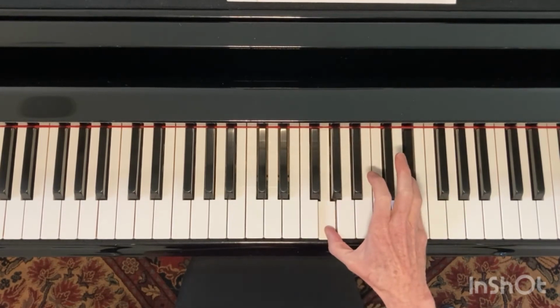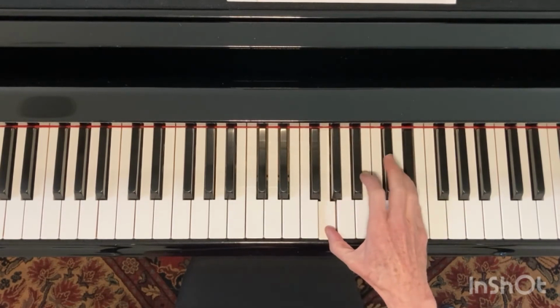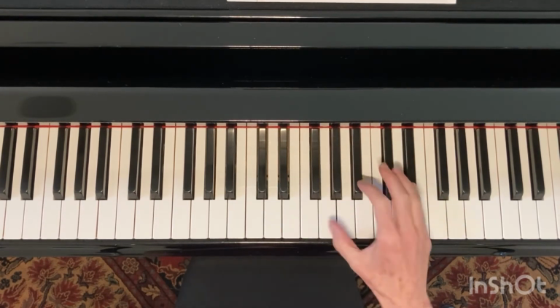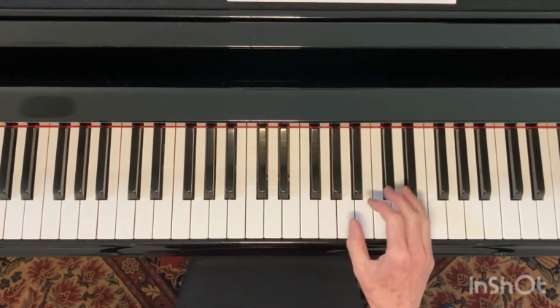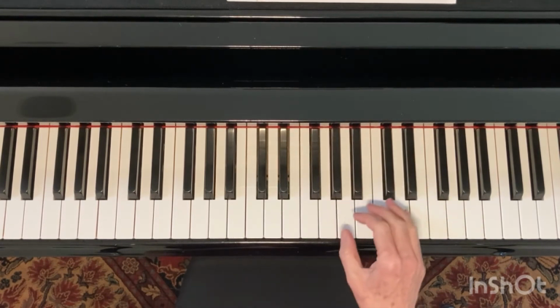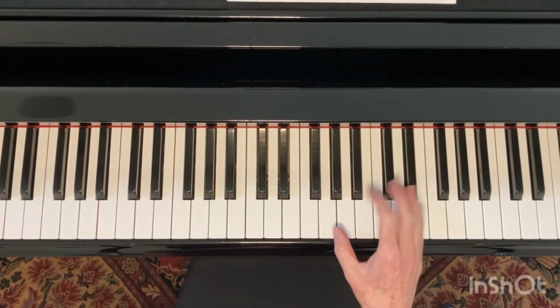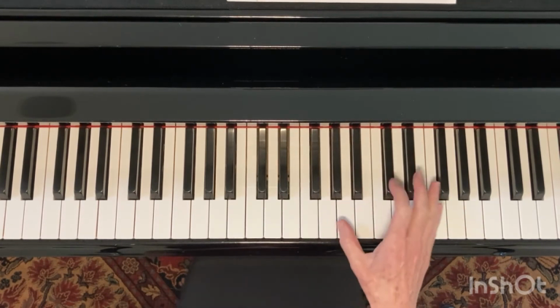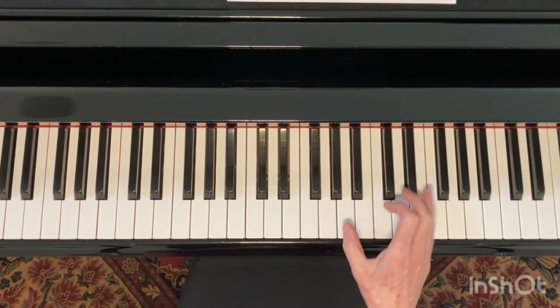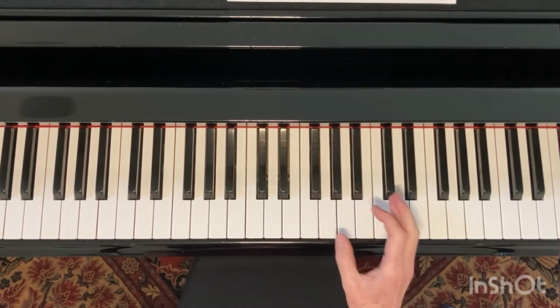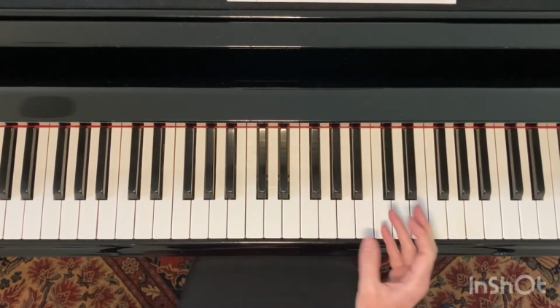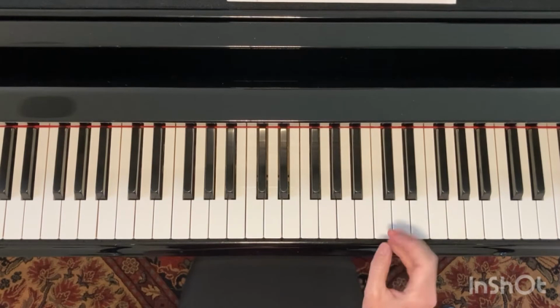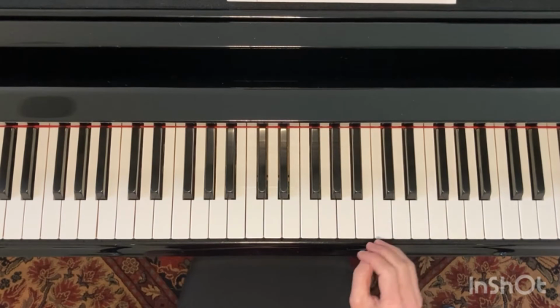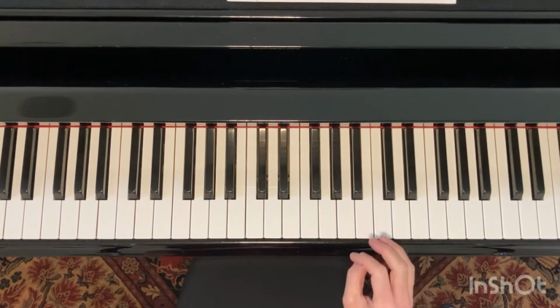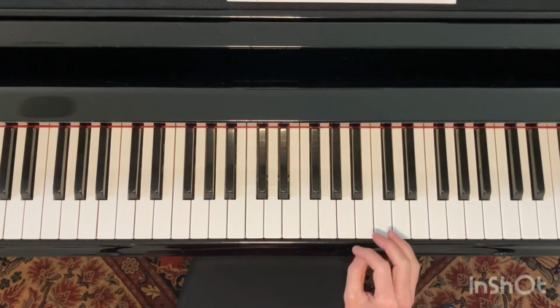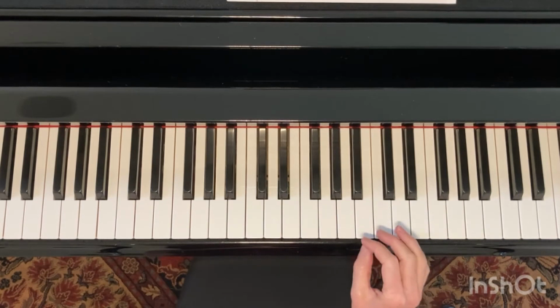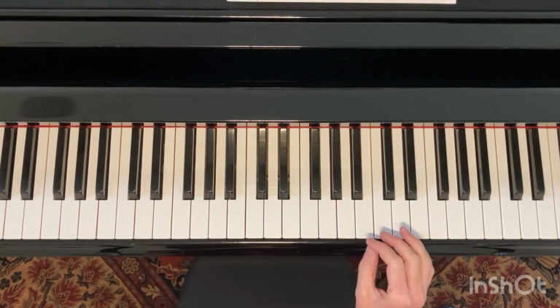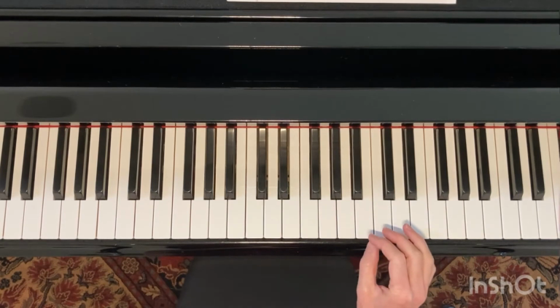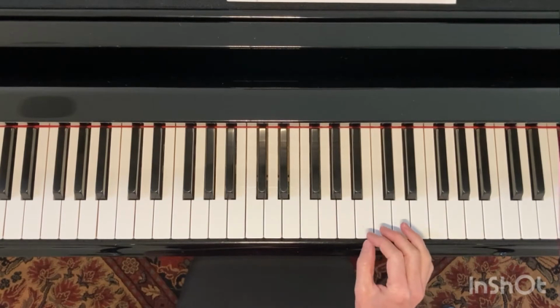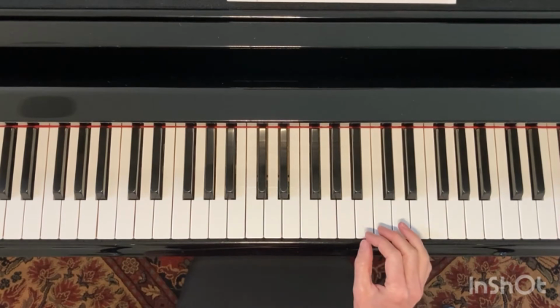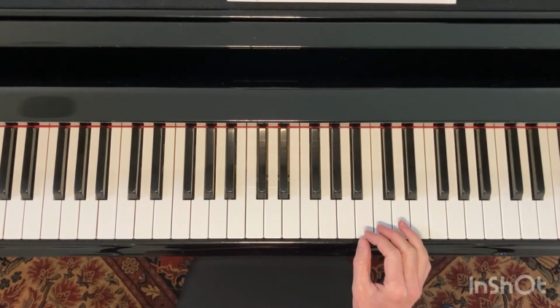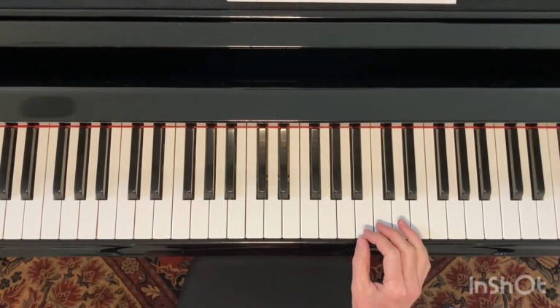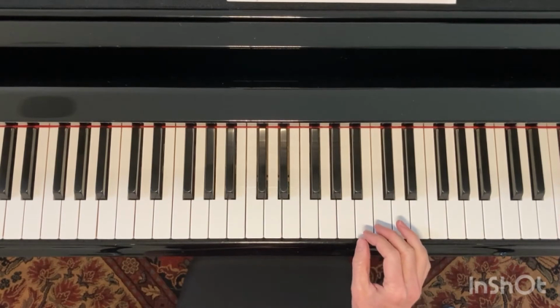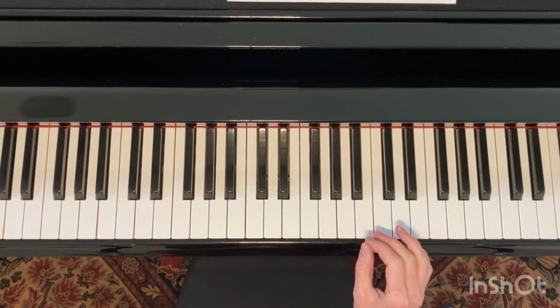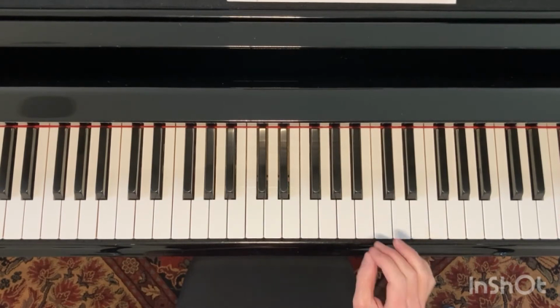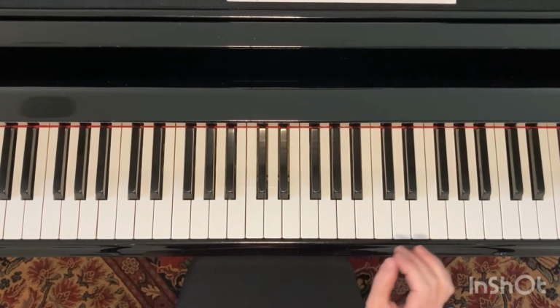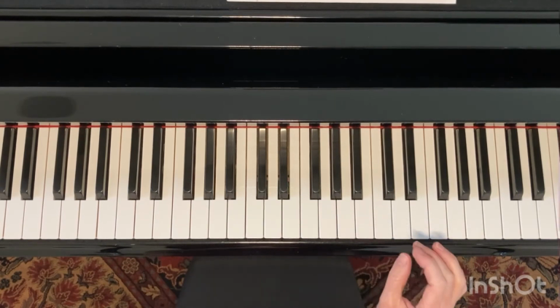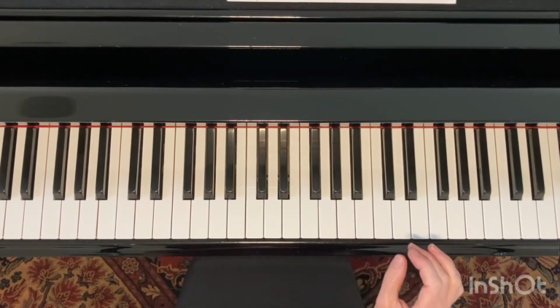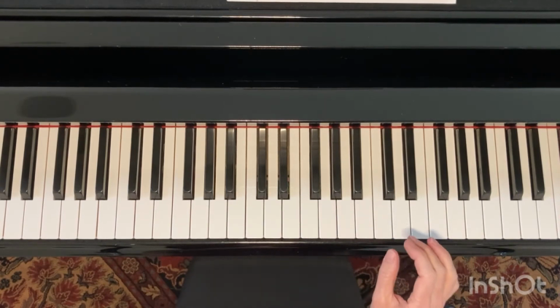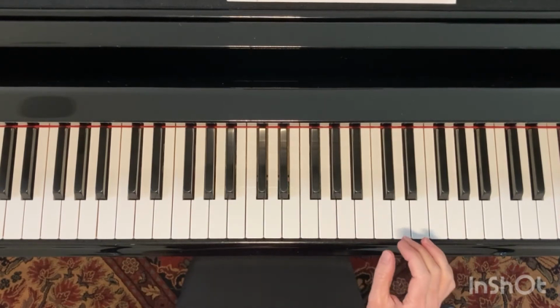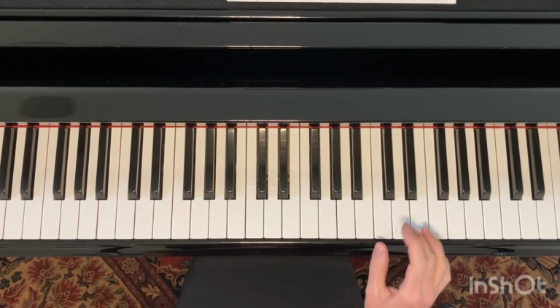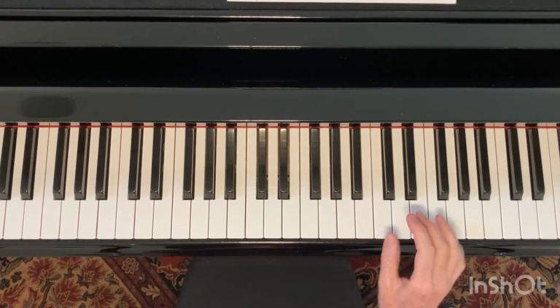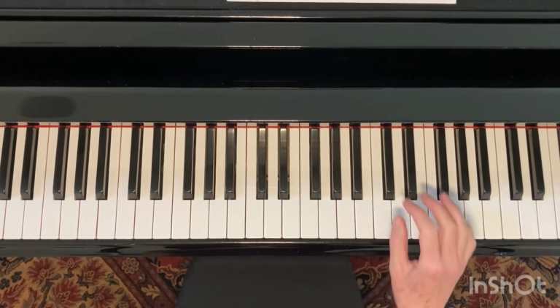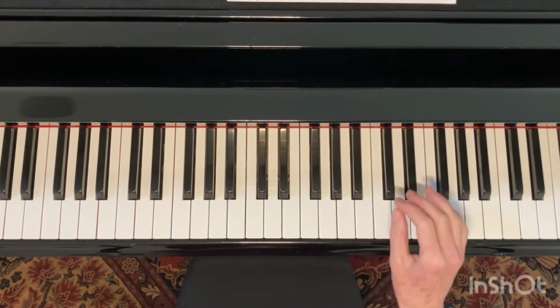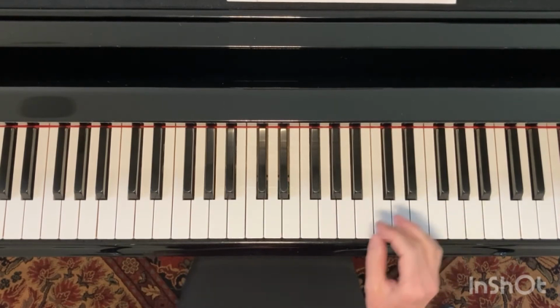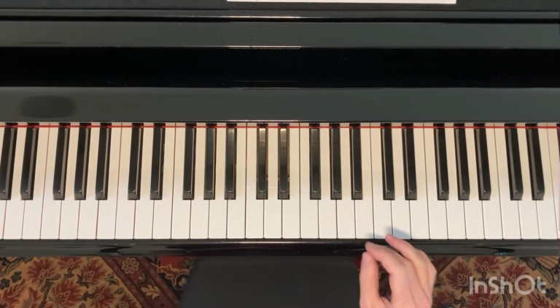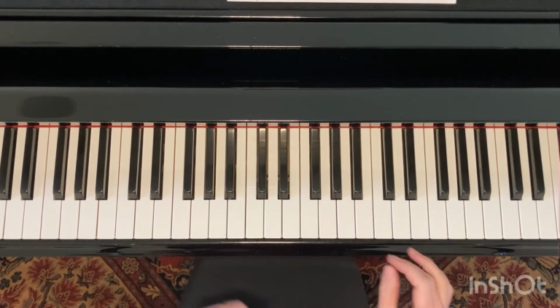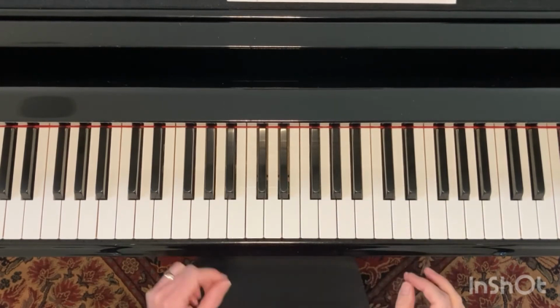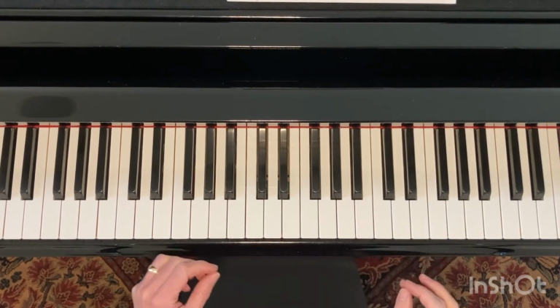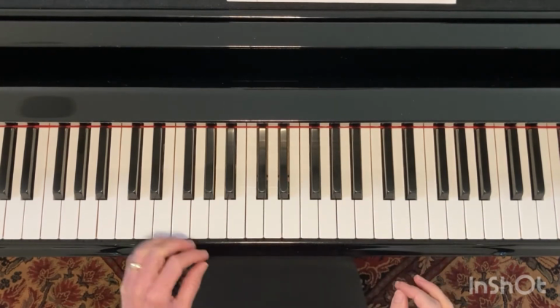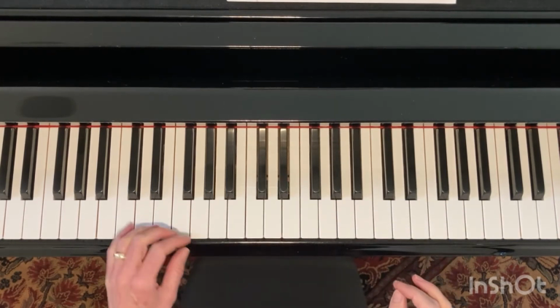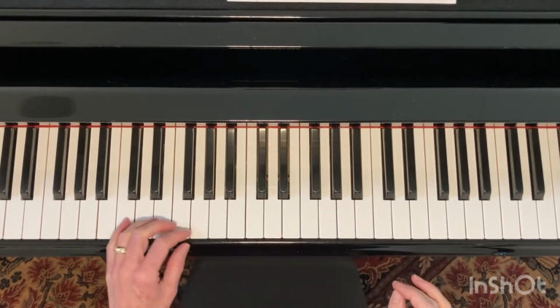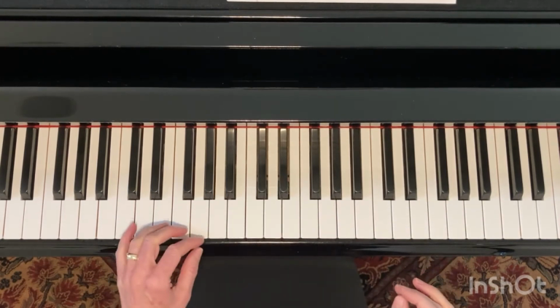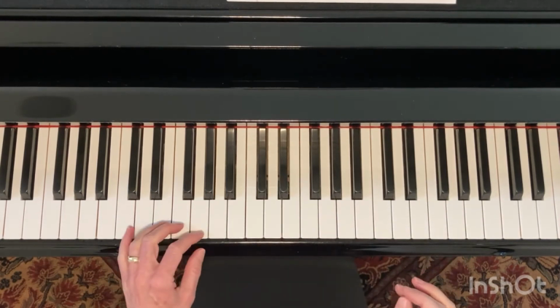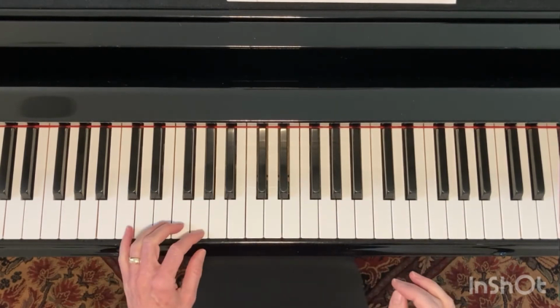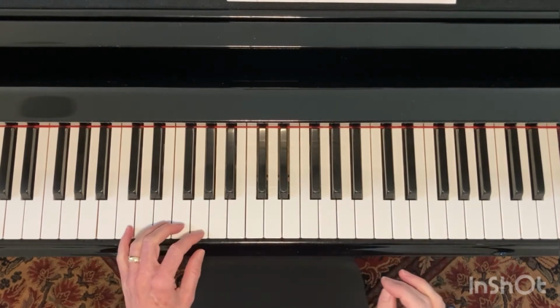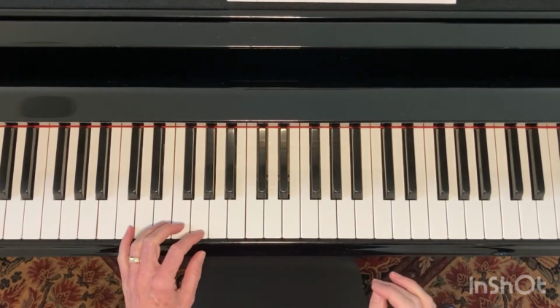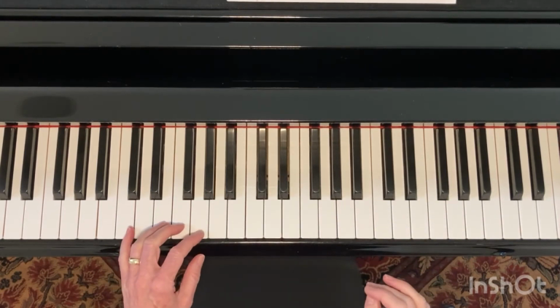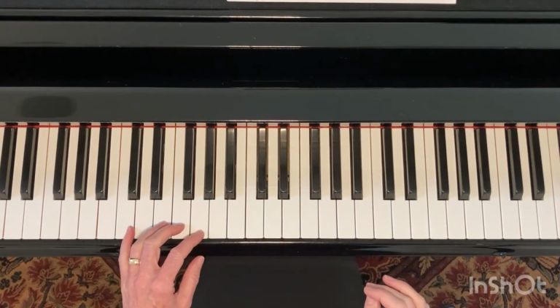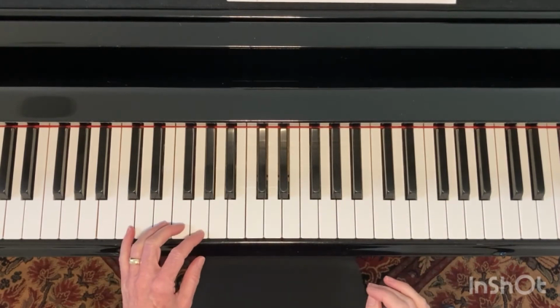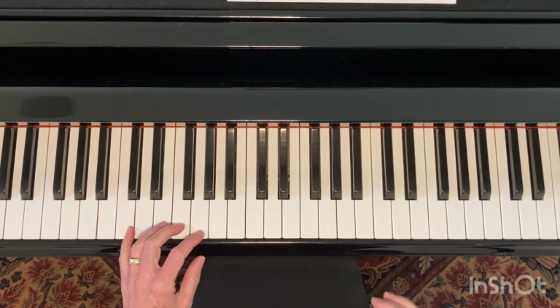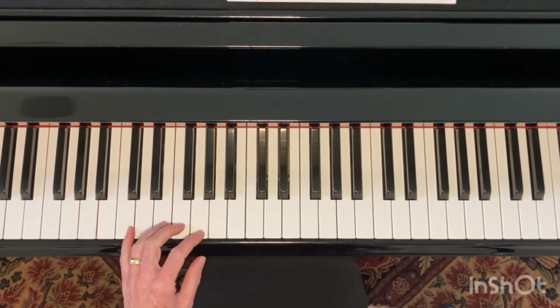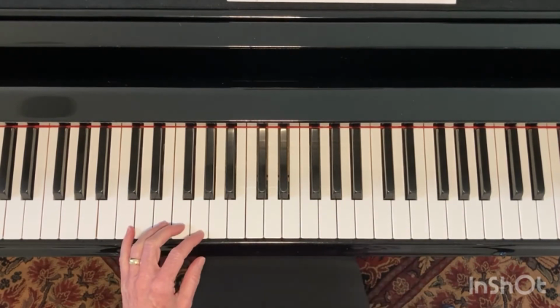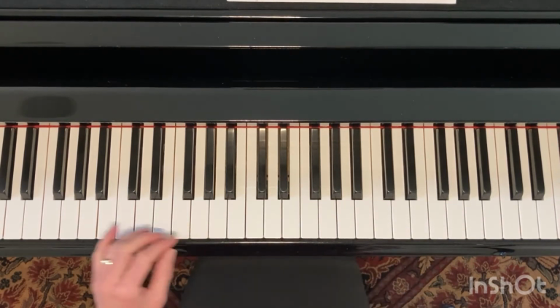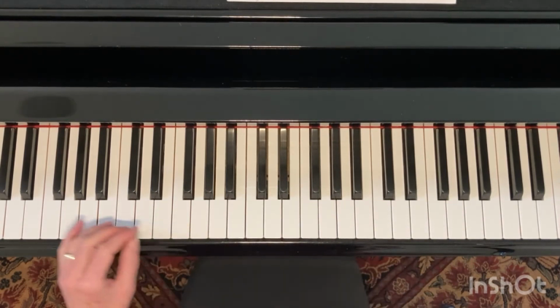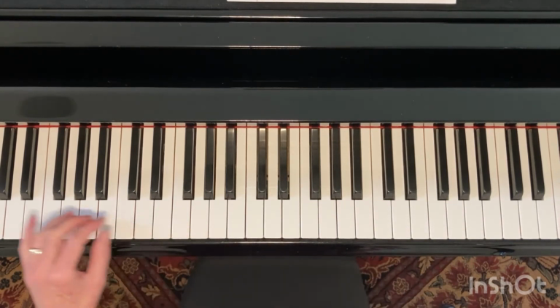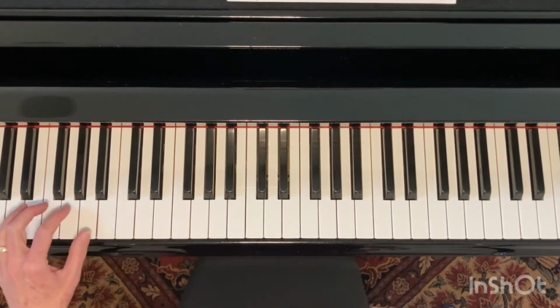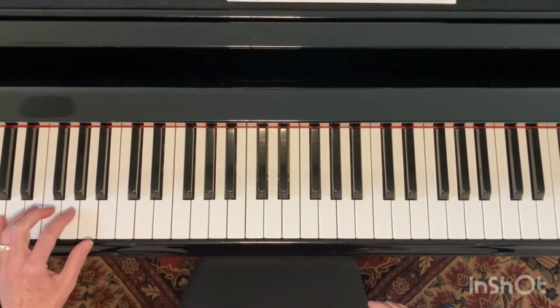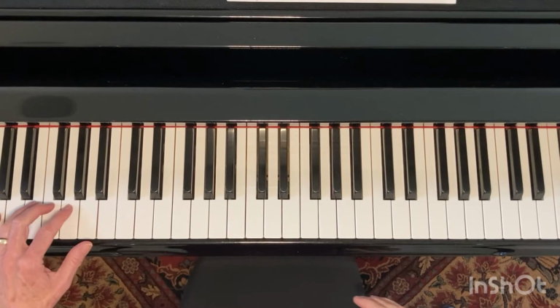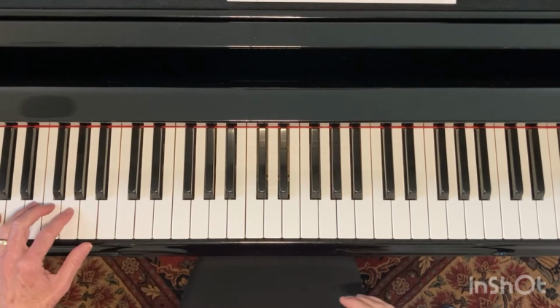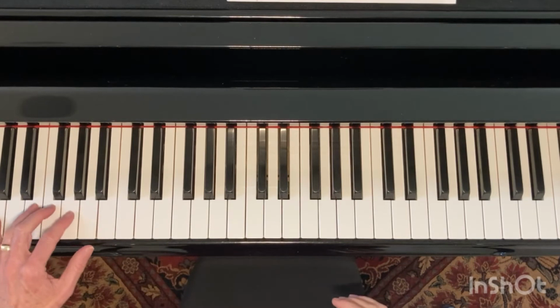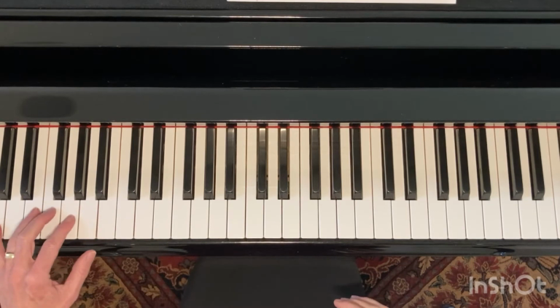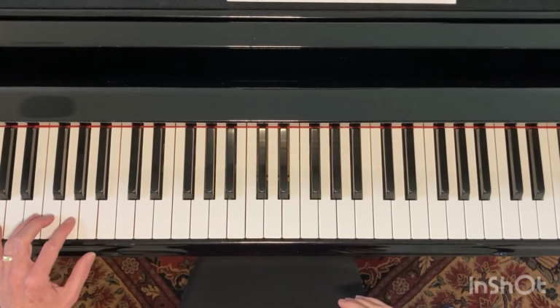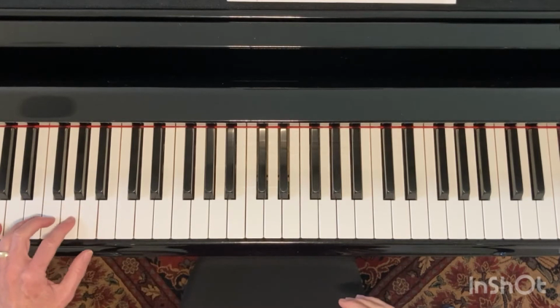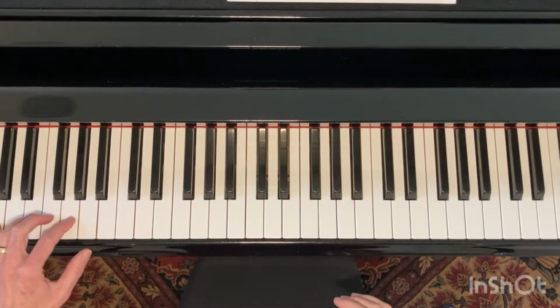You can do the fingering that's most comfortable for you. So let's just hear how that sounds with the left hand.